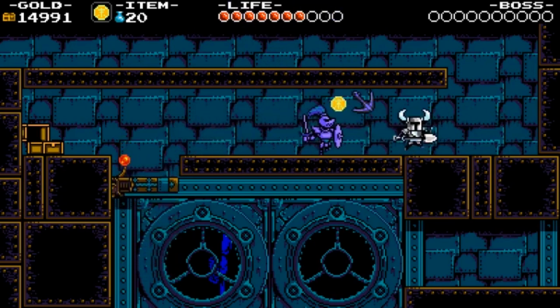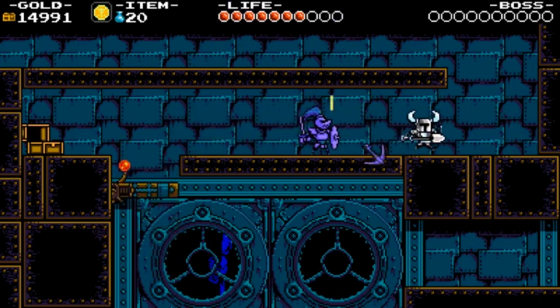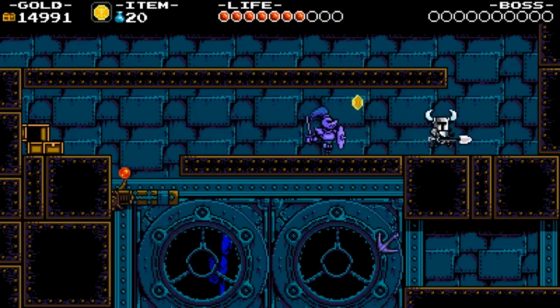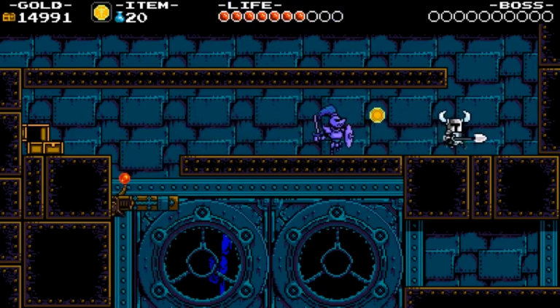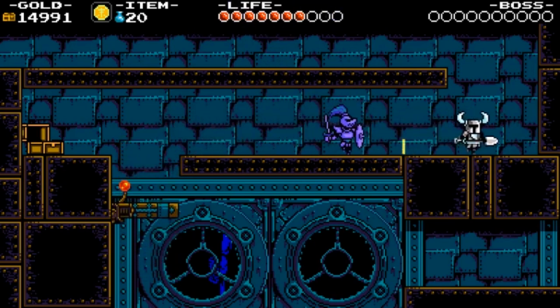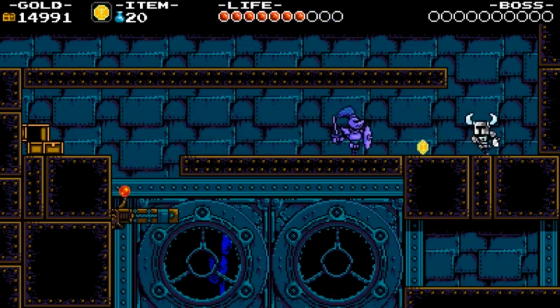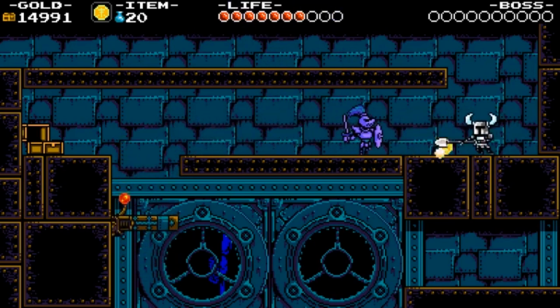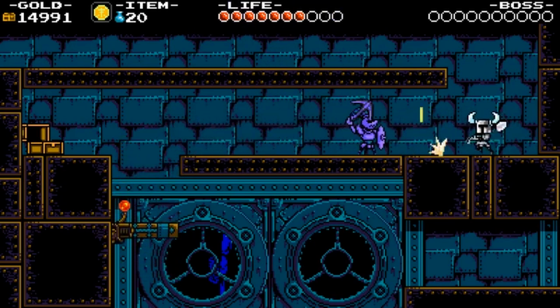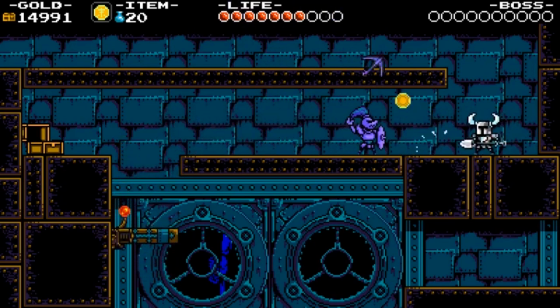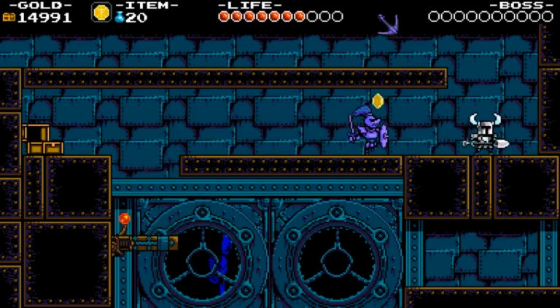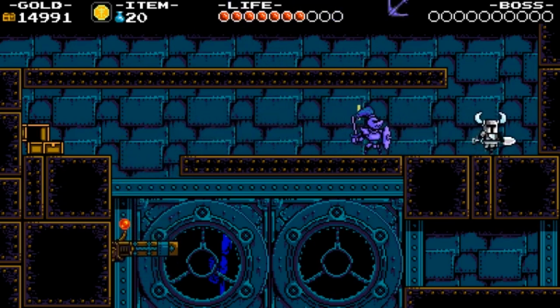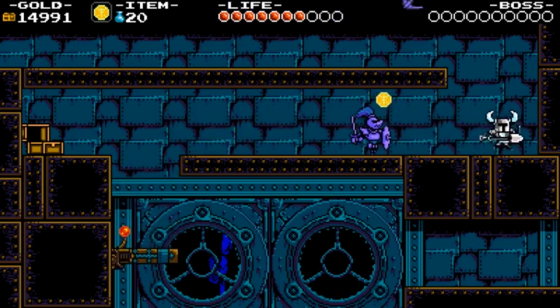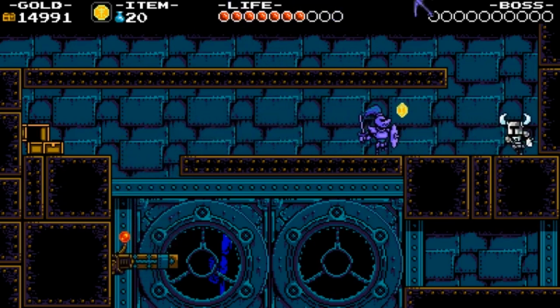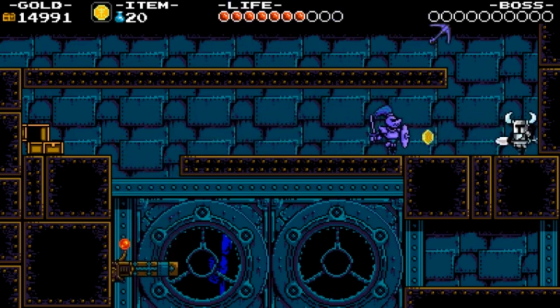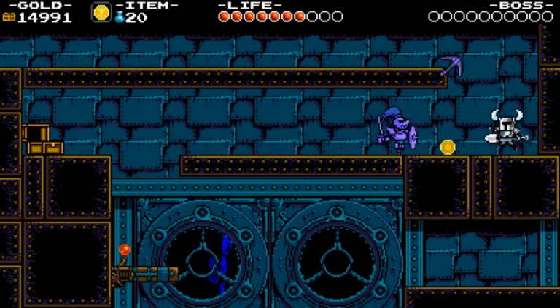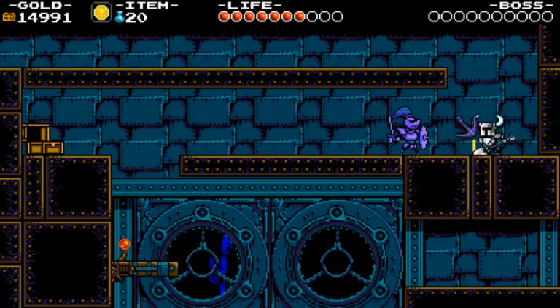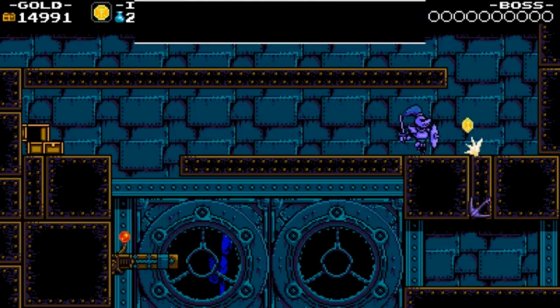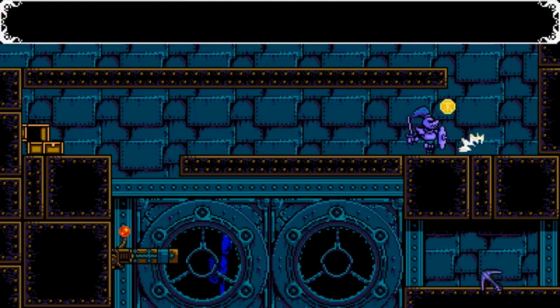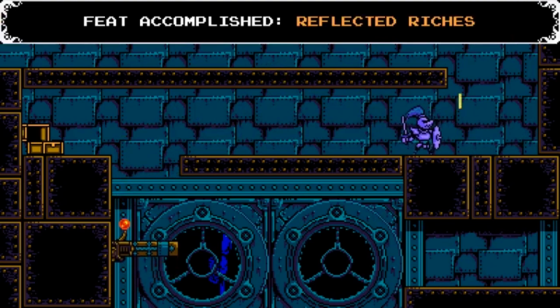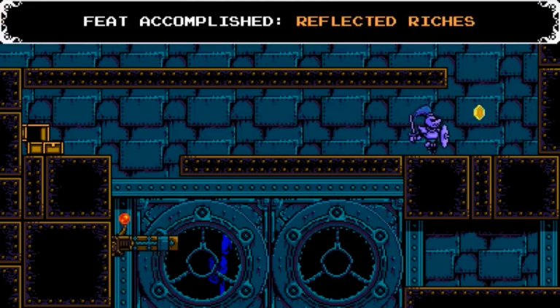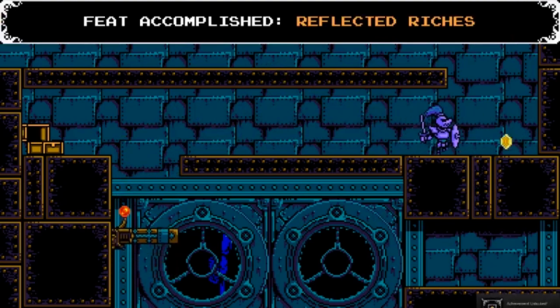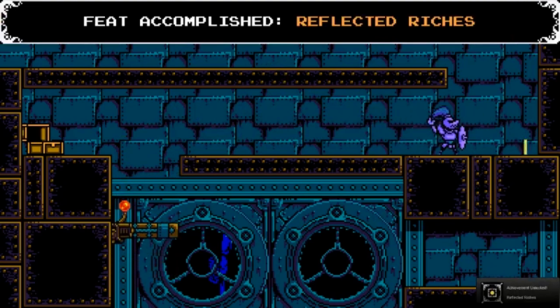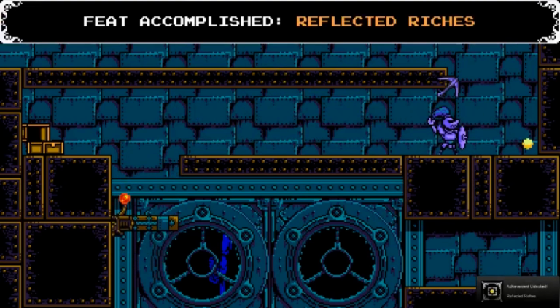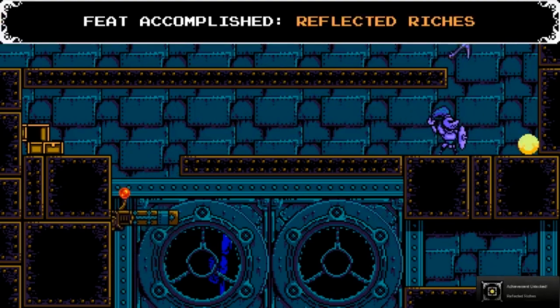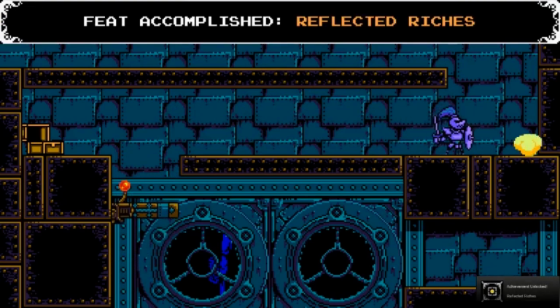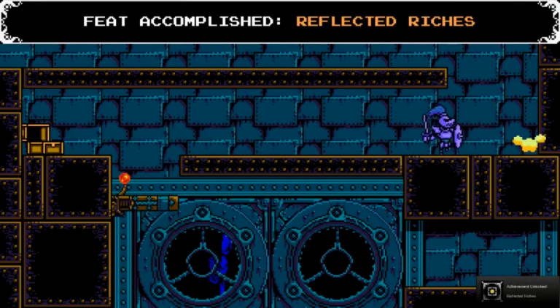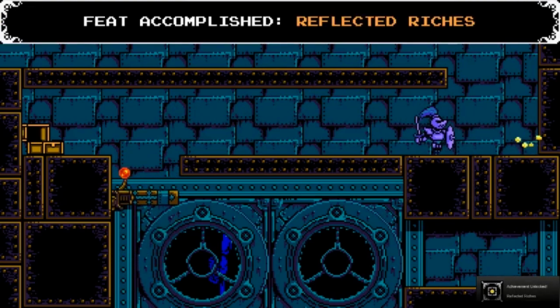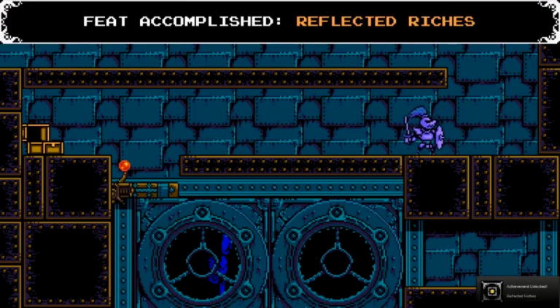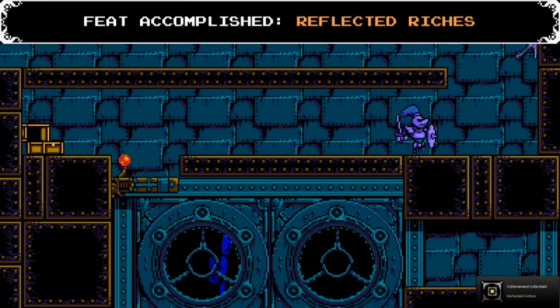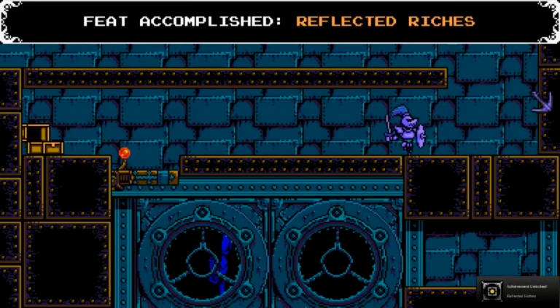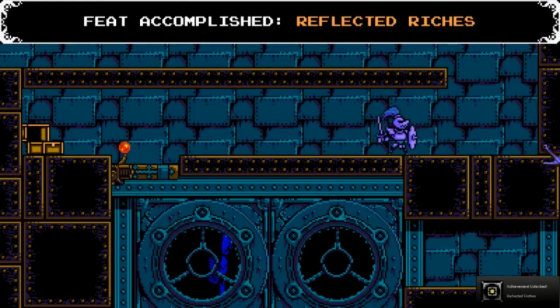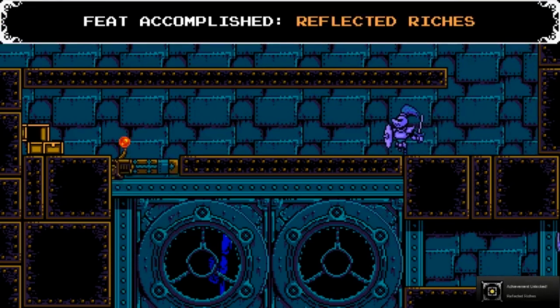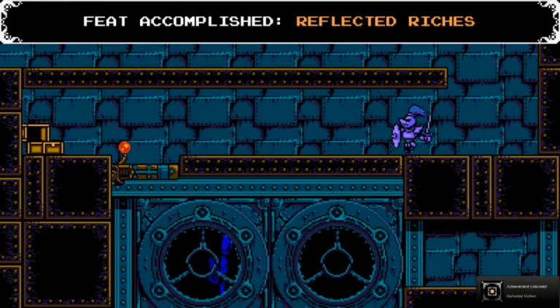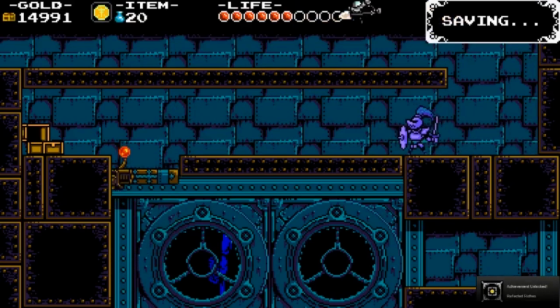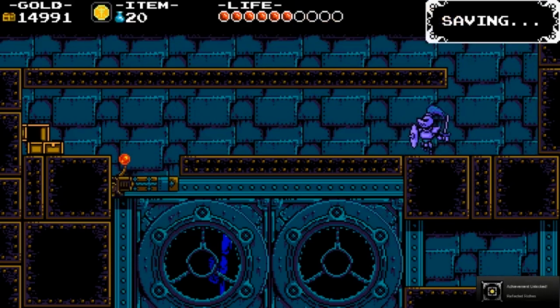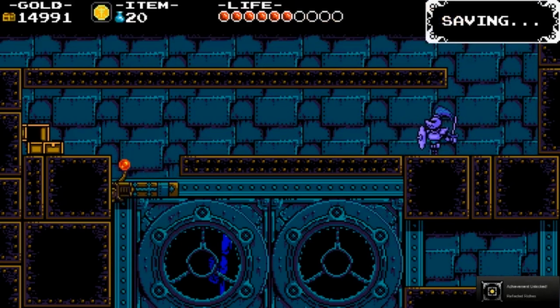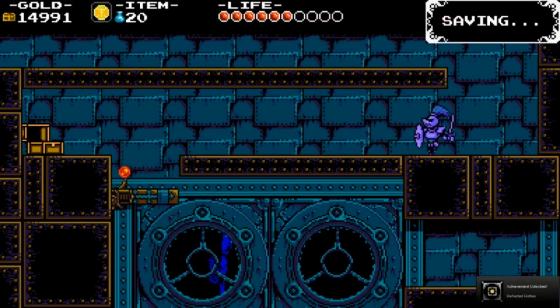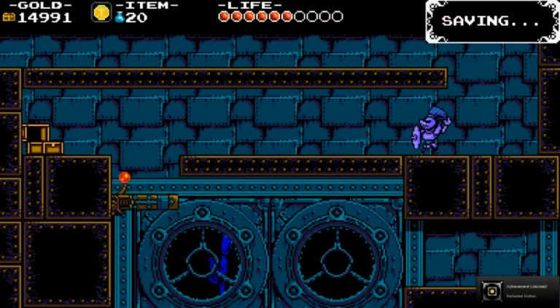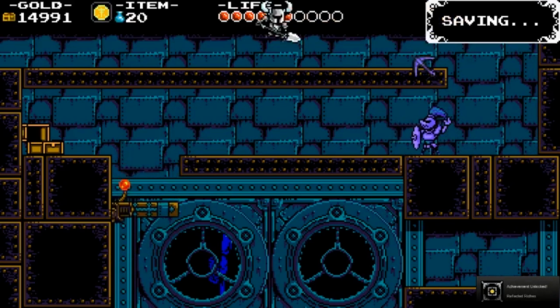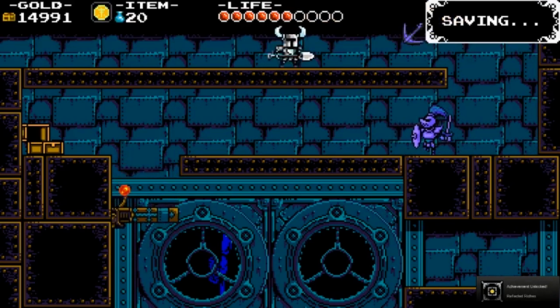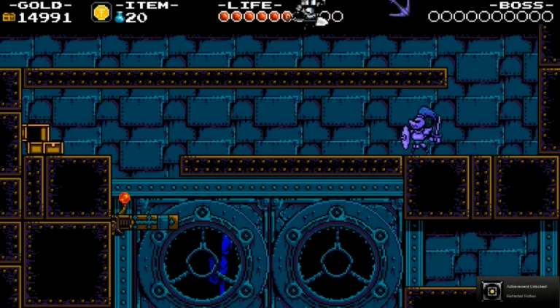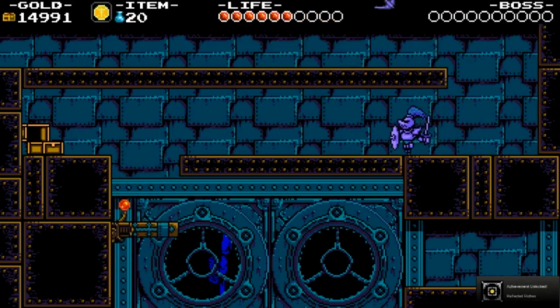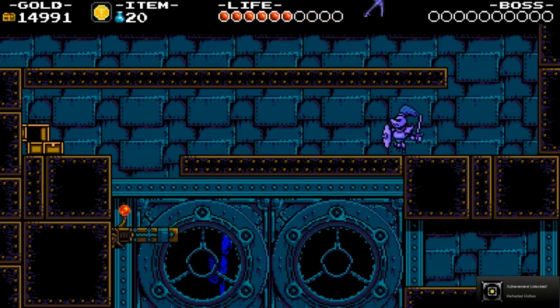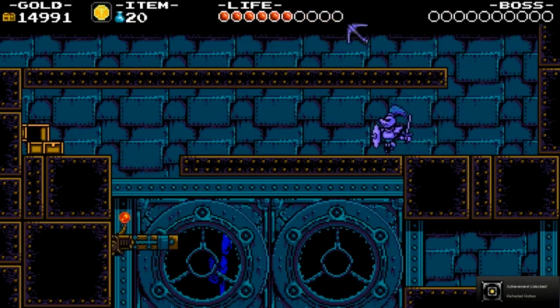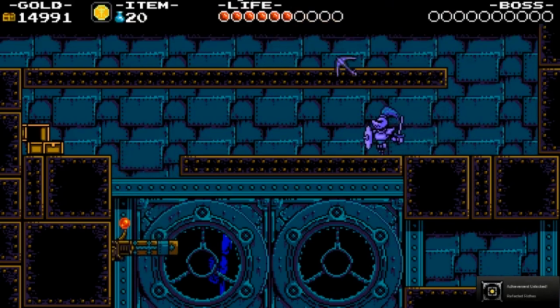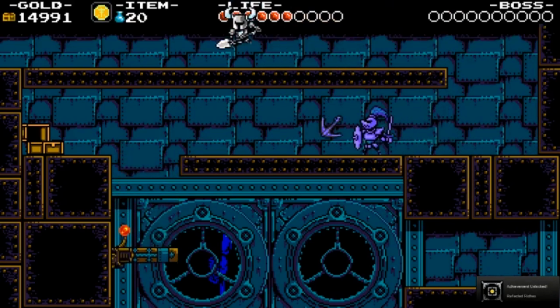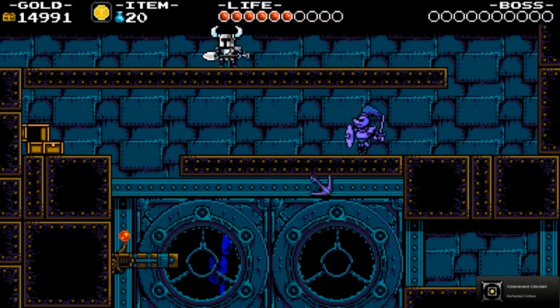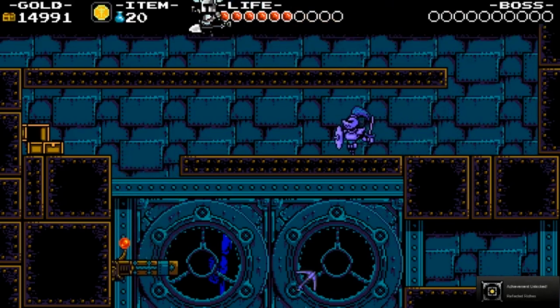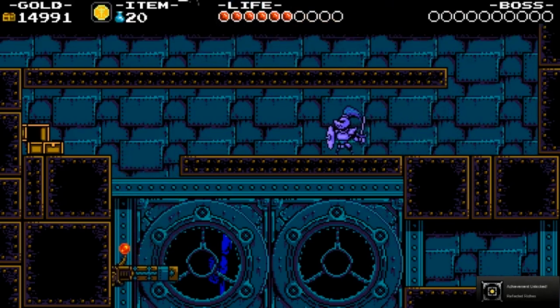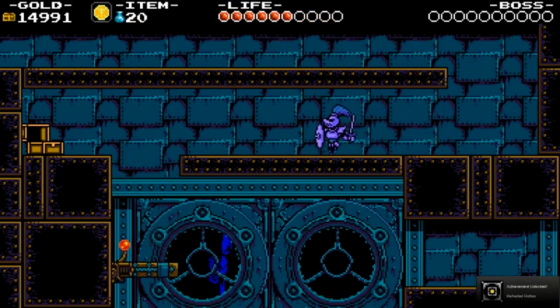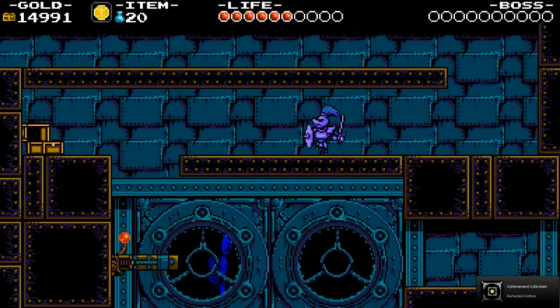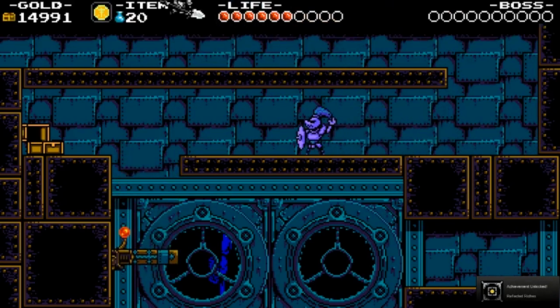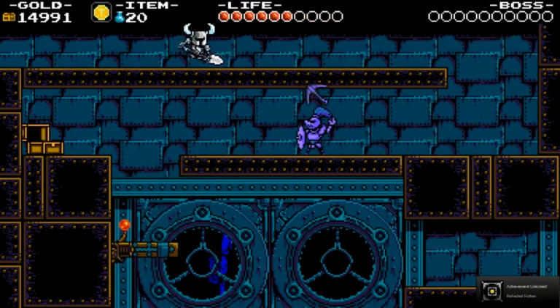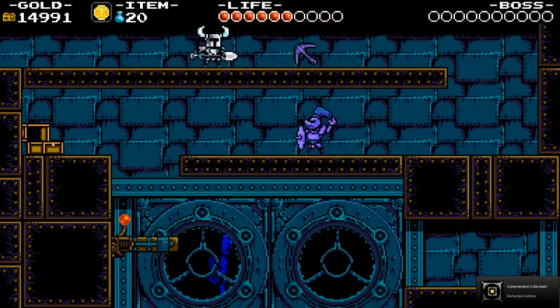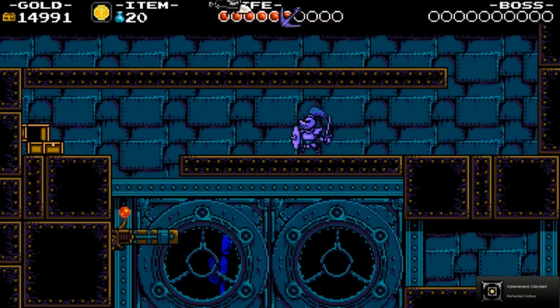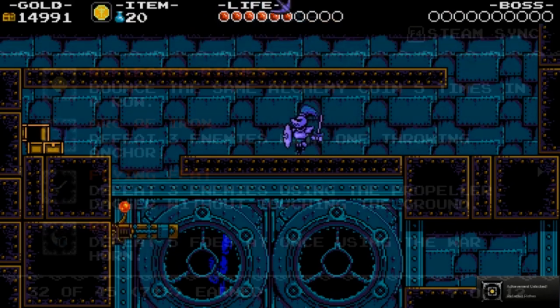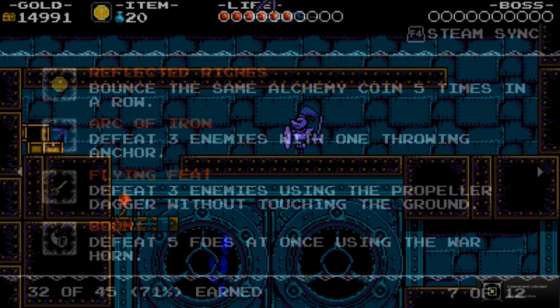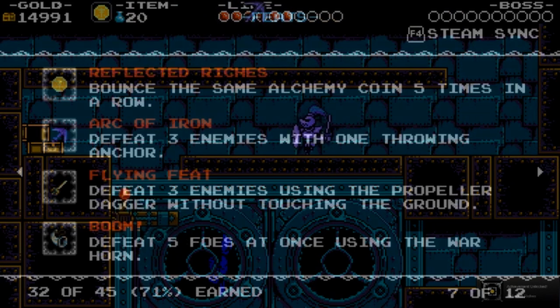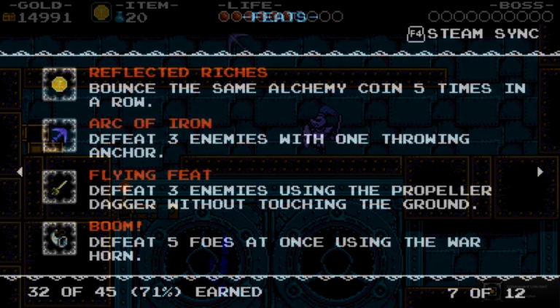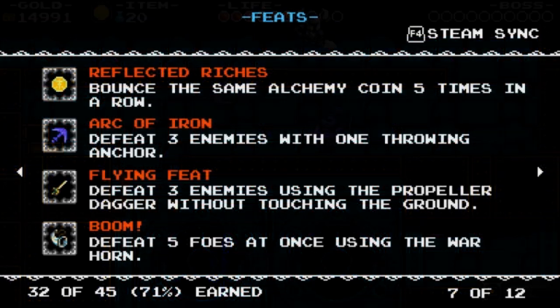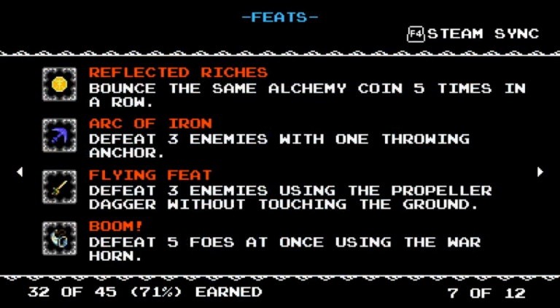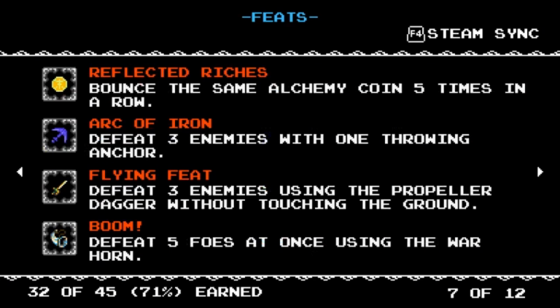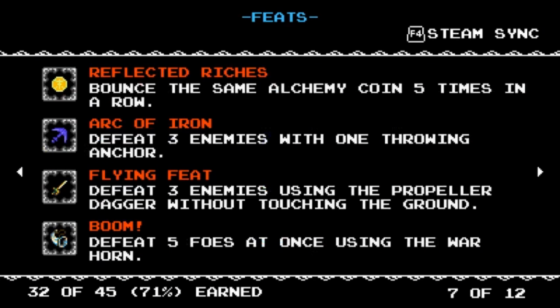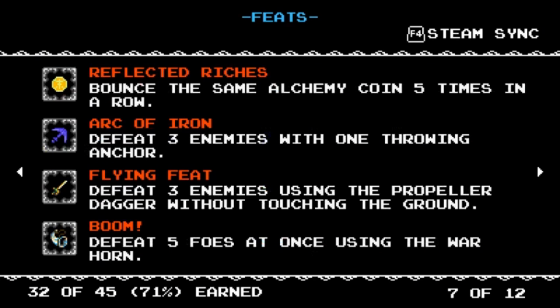You're going to throw the coin. You're going to want to let it bounce off once, or he'll fall off the level before chasing you again. And you're going to keep bouncing off and boom — got it. That one took quite a while. That's Reflected Riches.